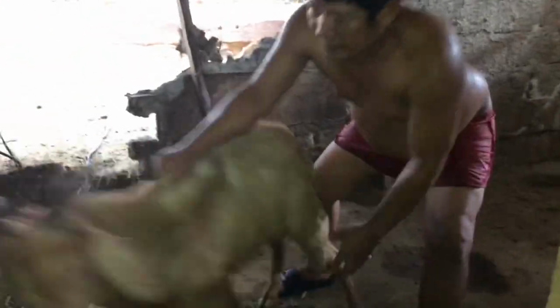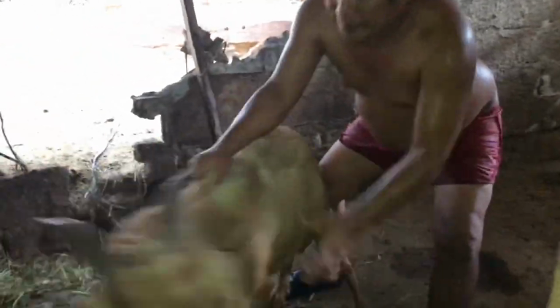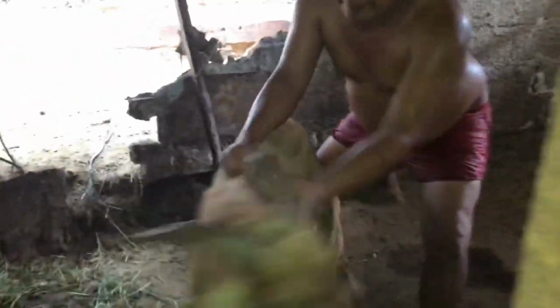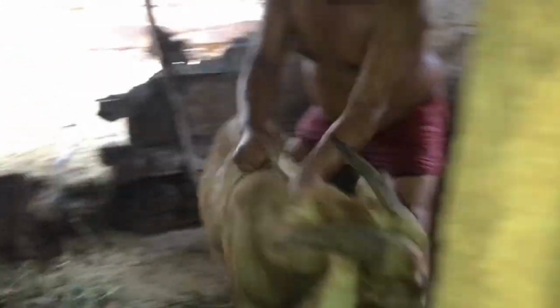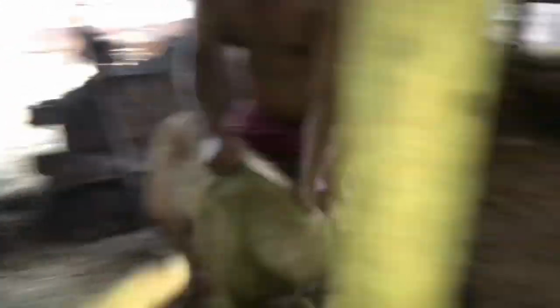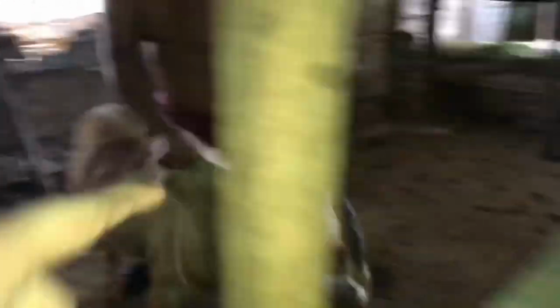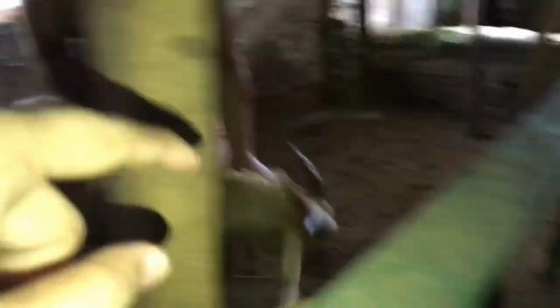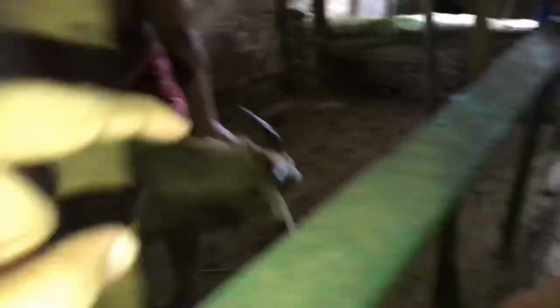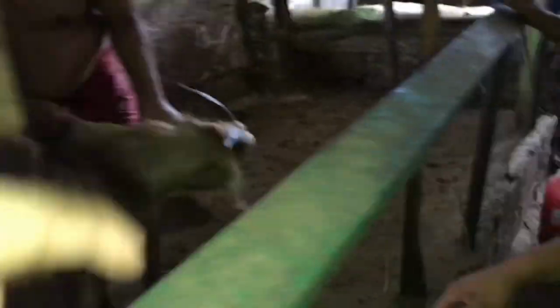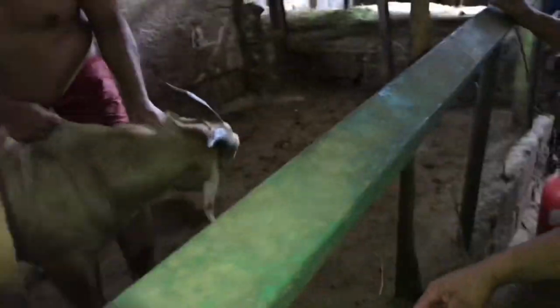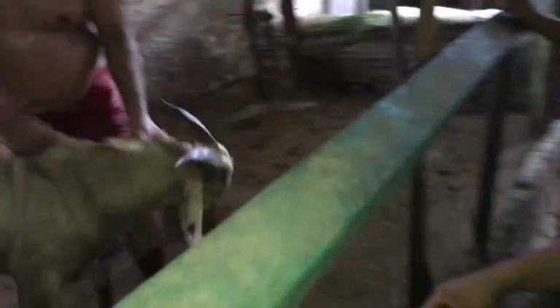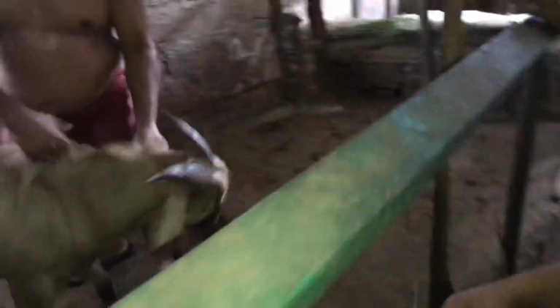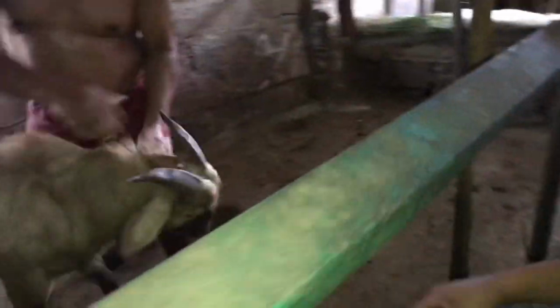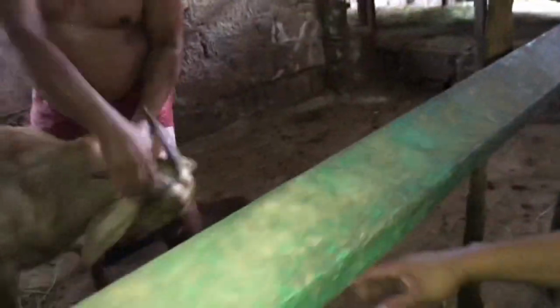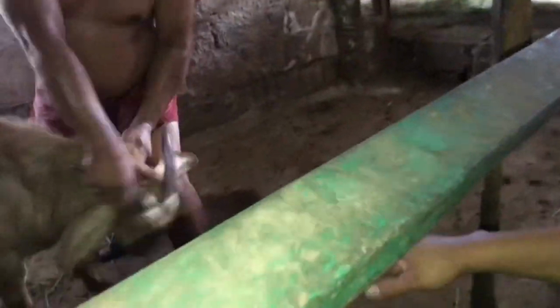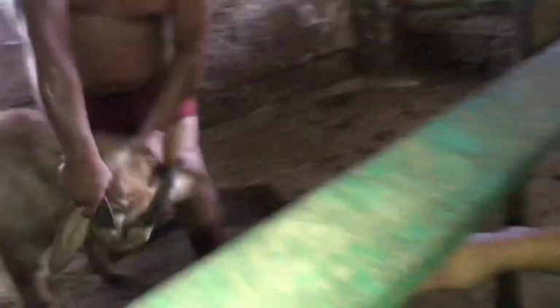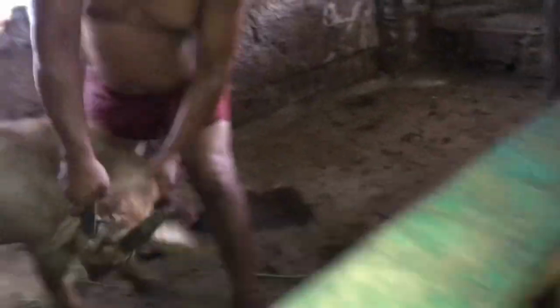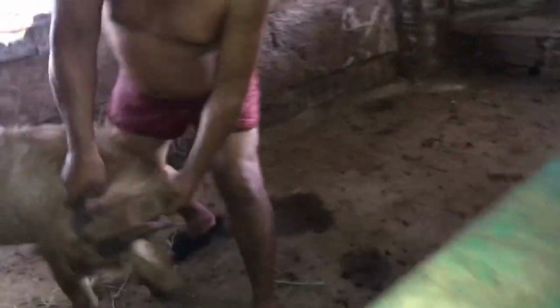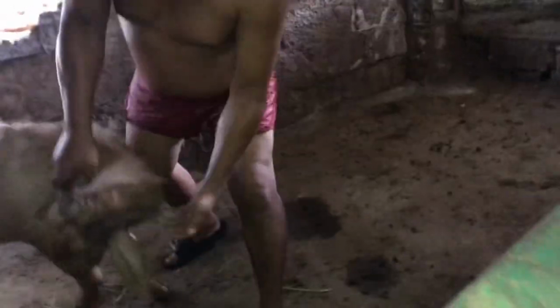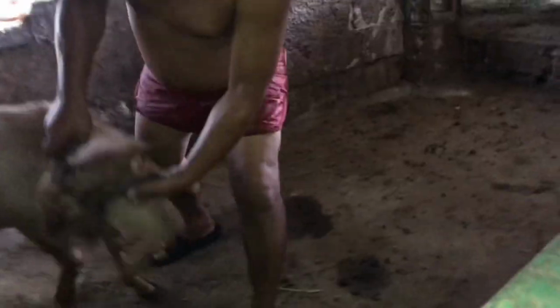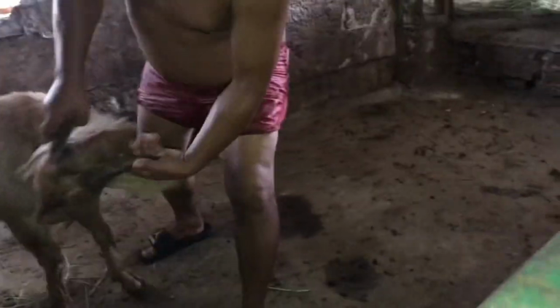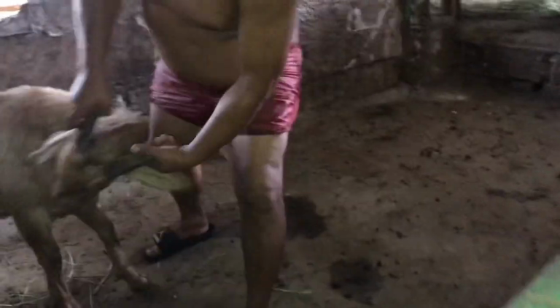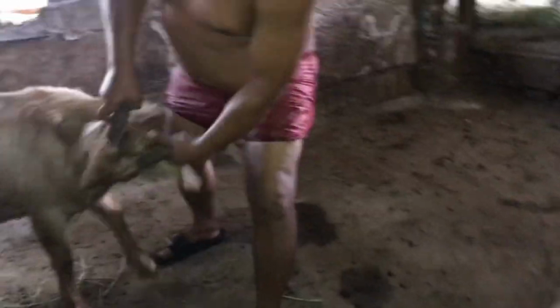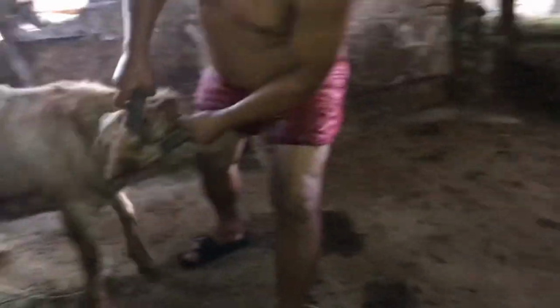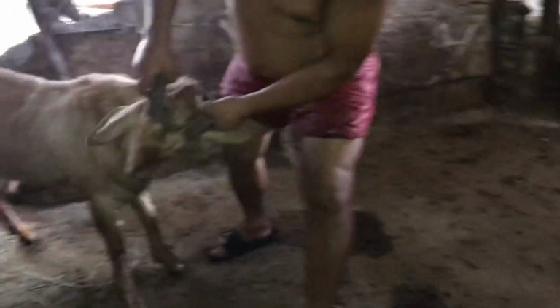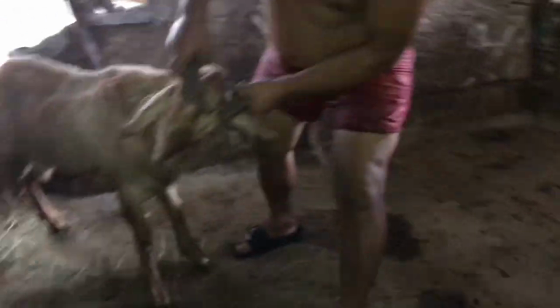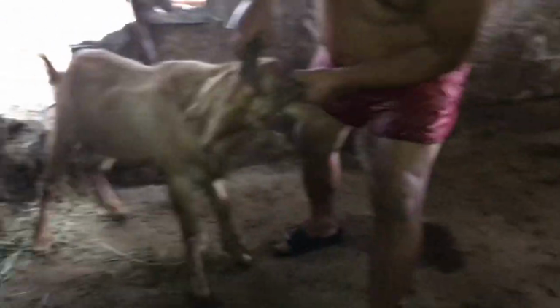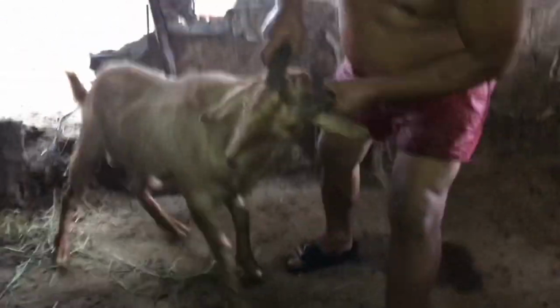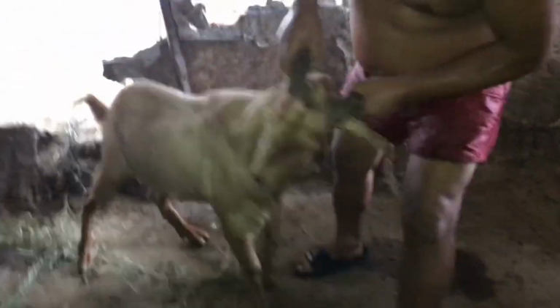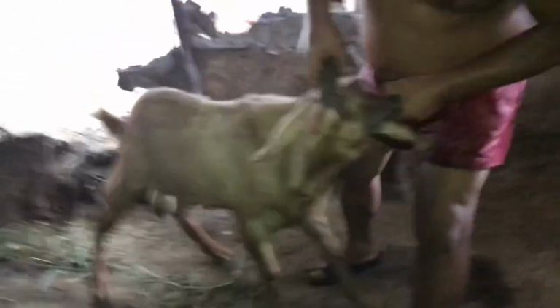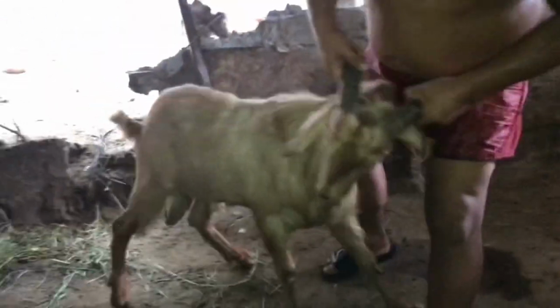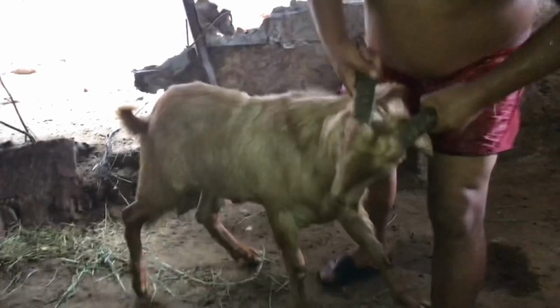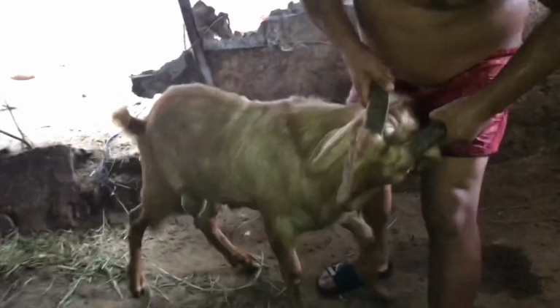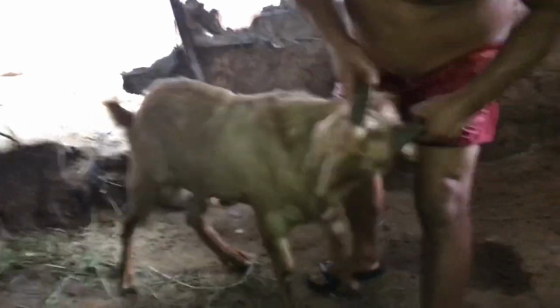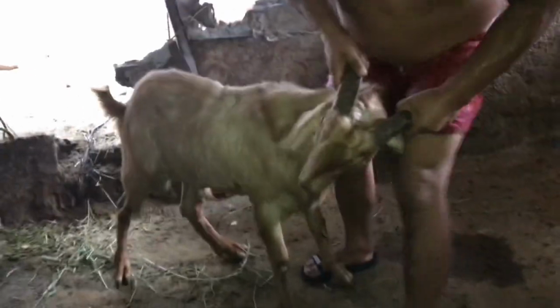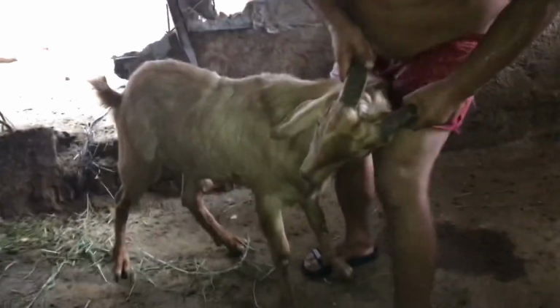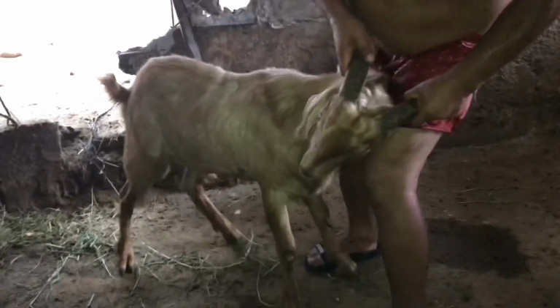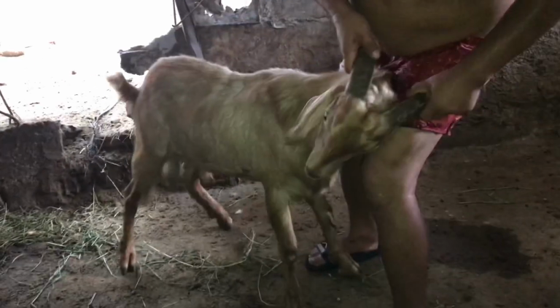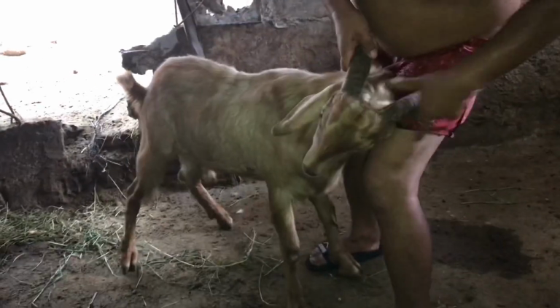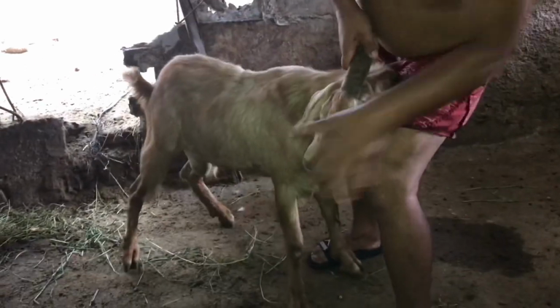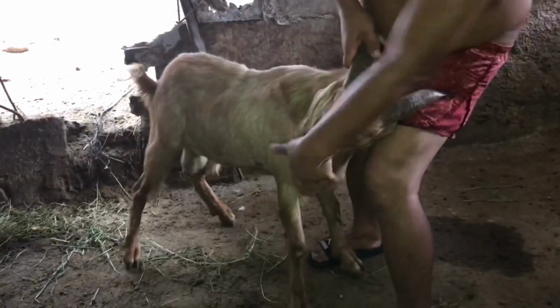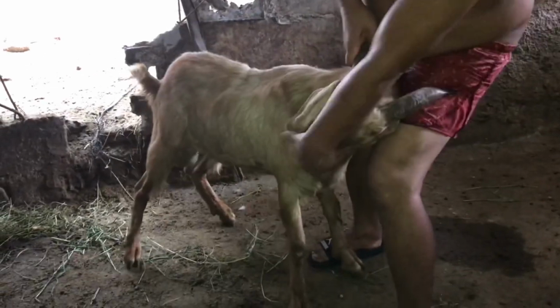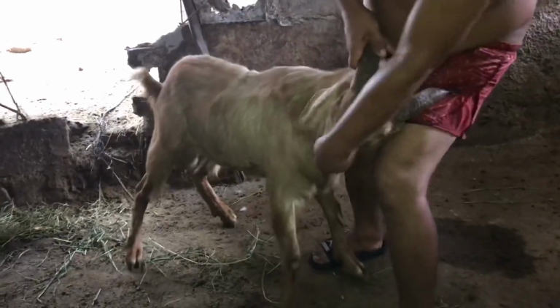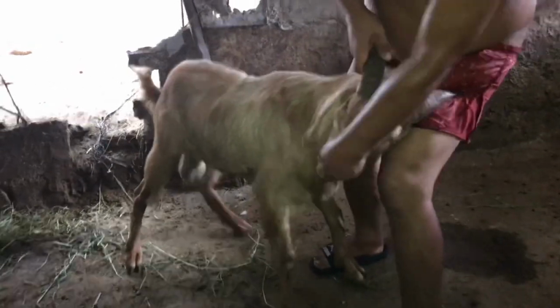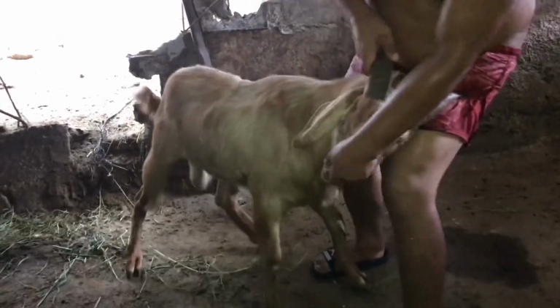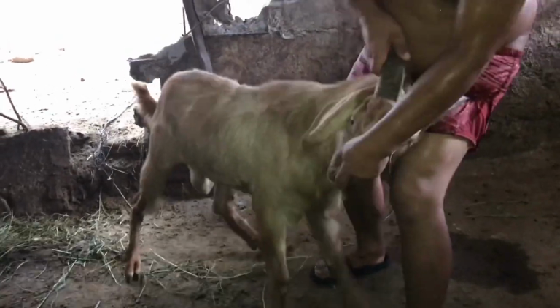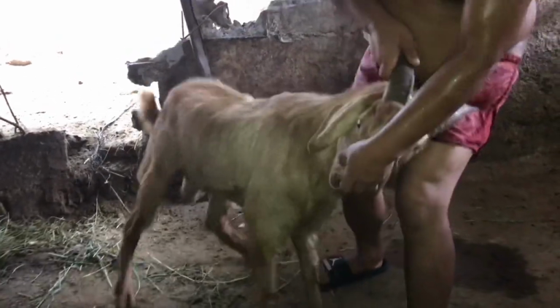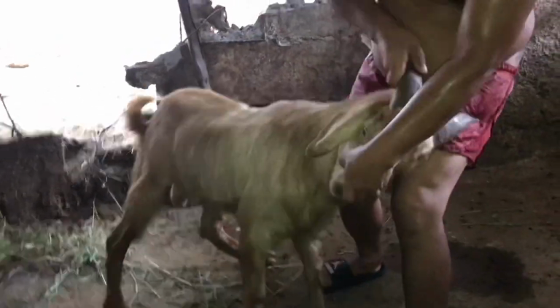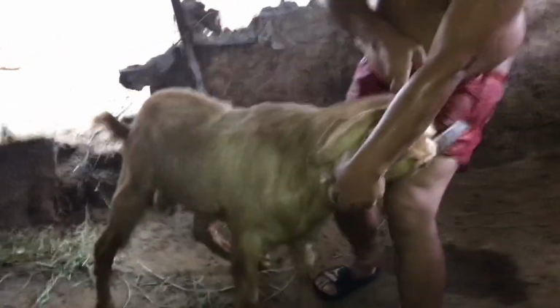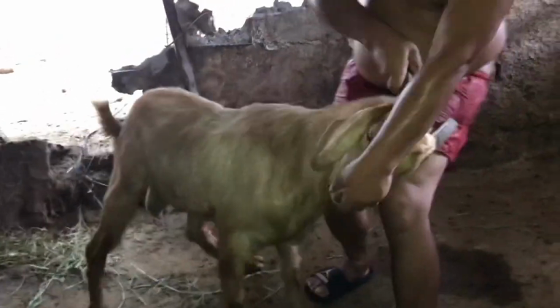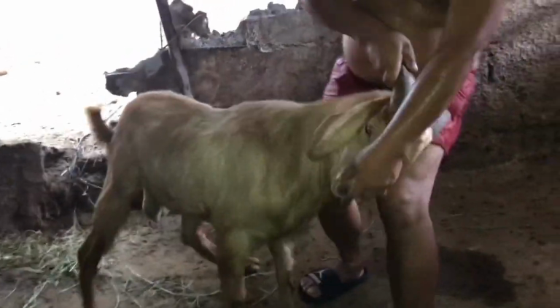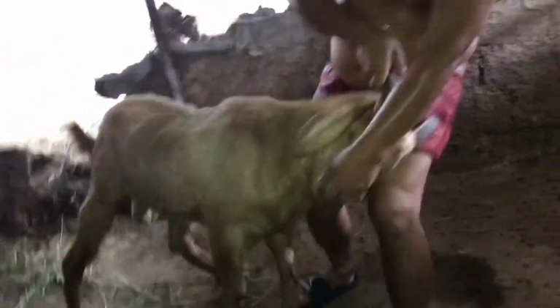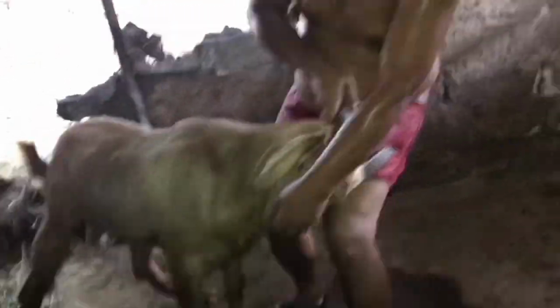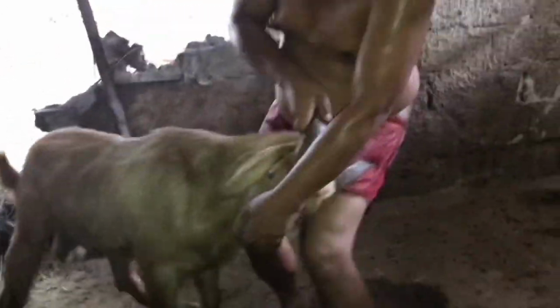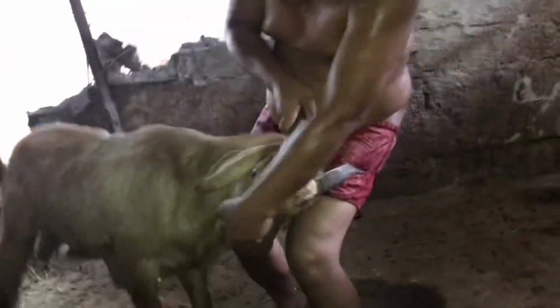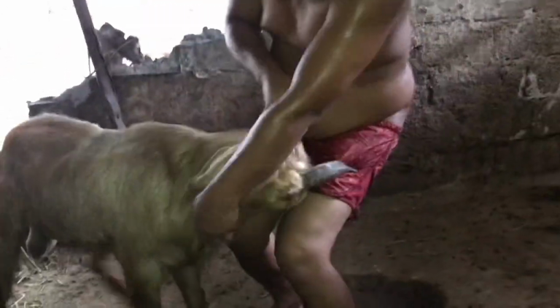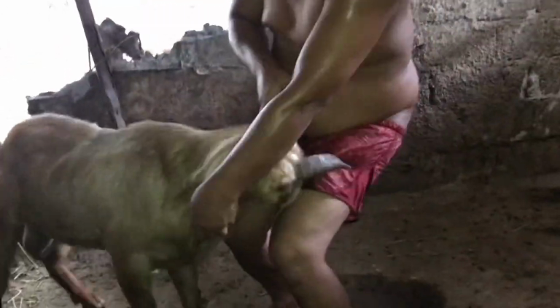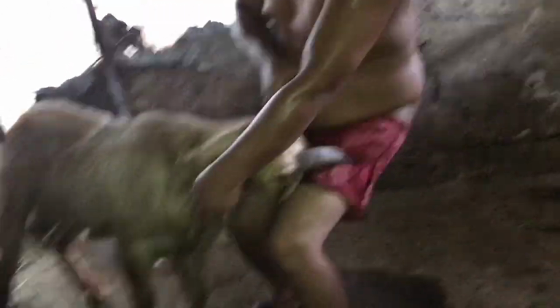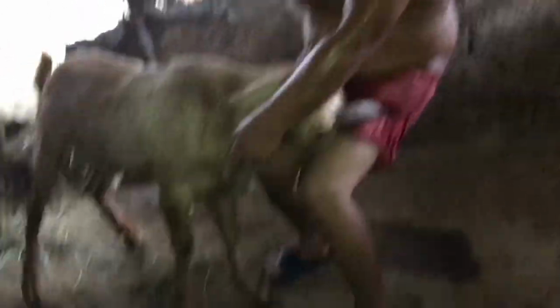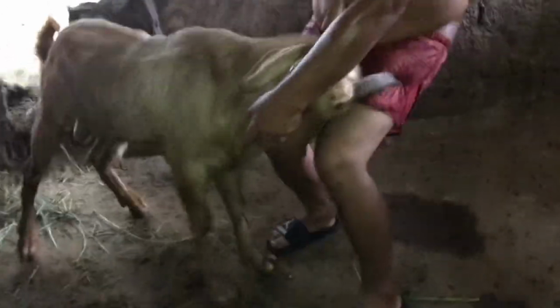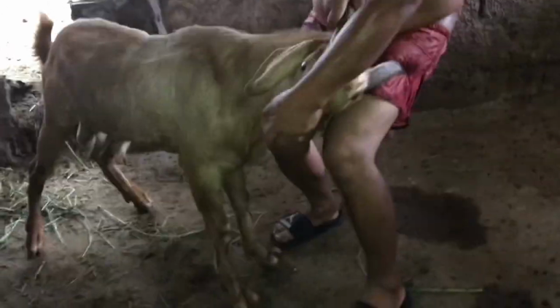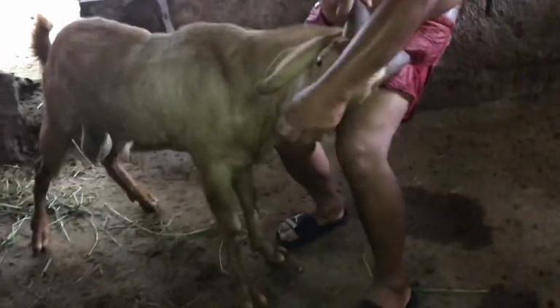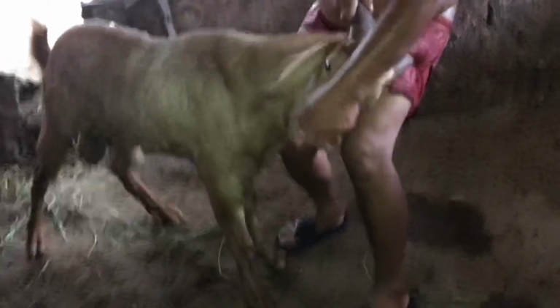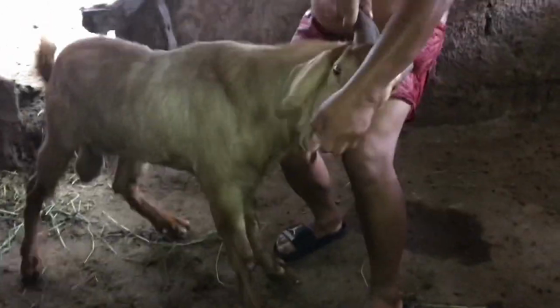Open the mouth and show the teeth. This is the best goat, if you can see it here.